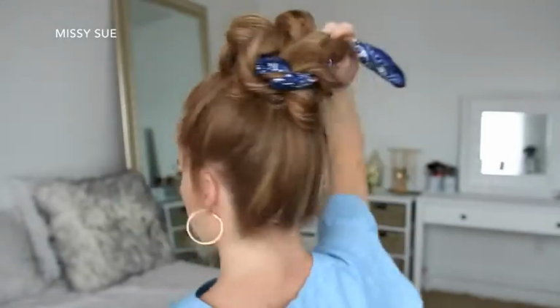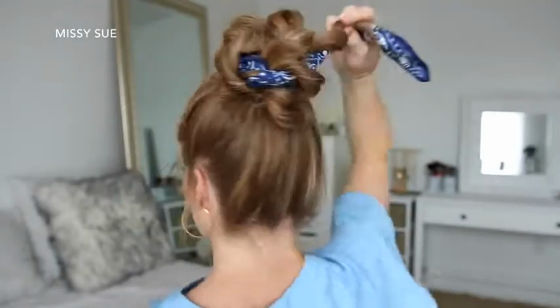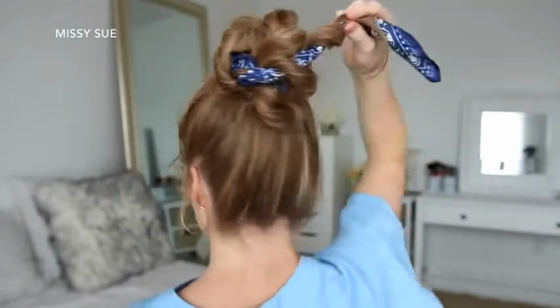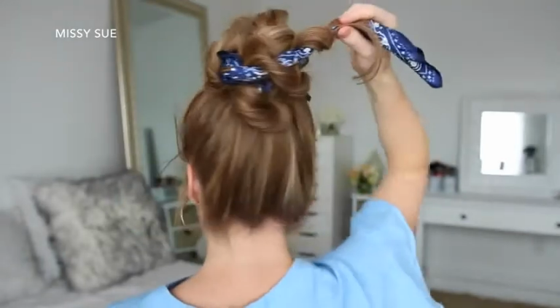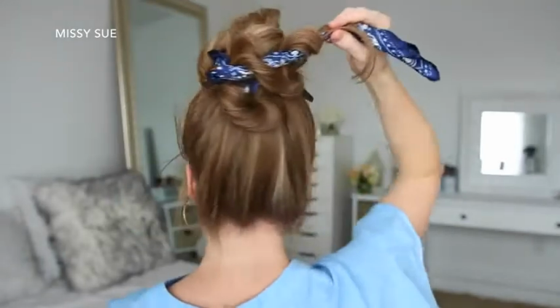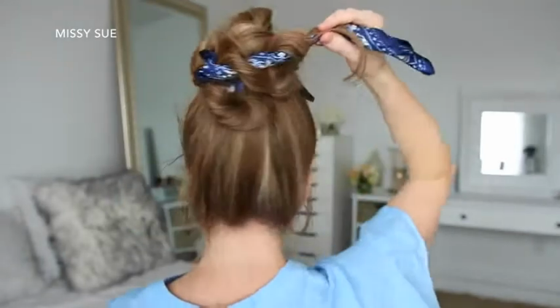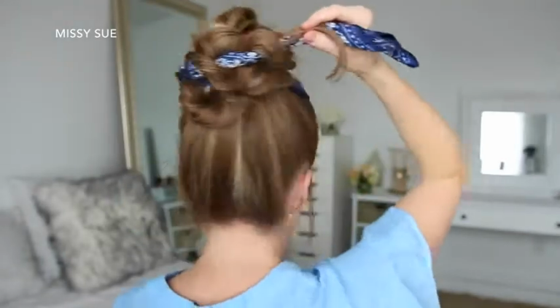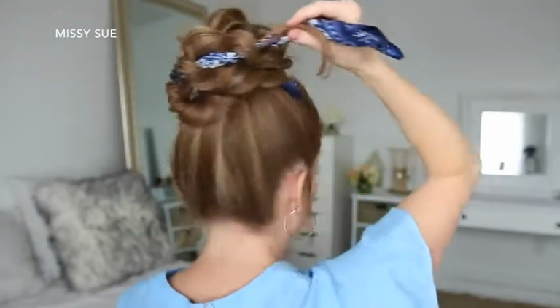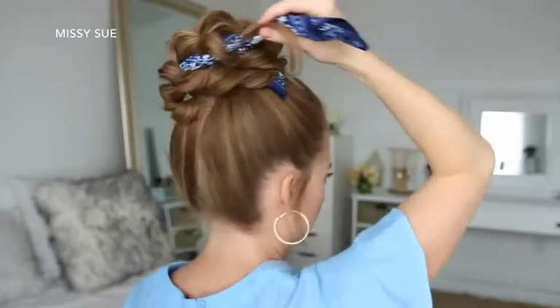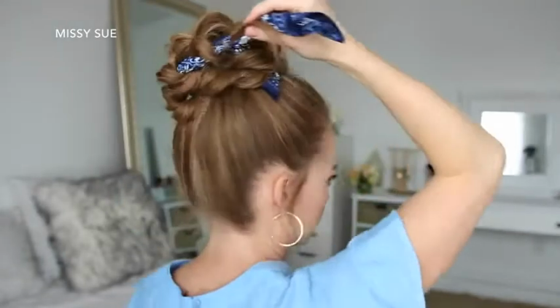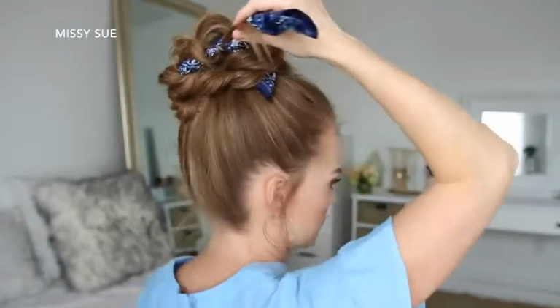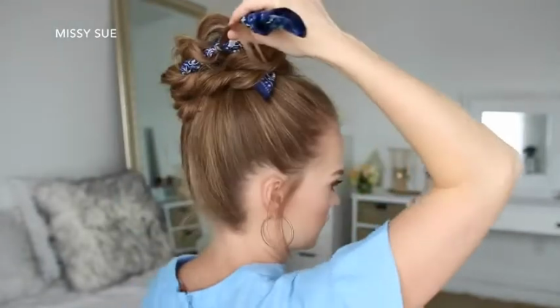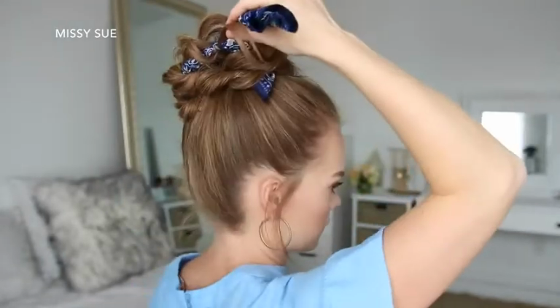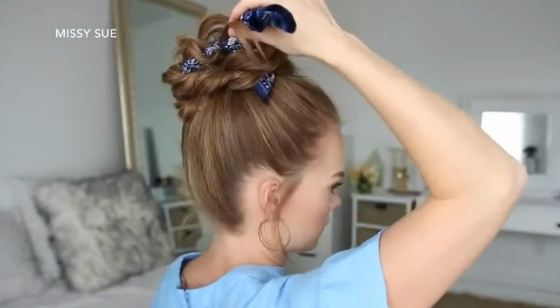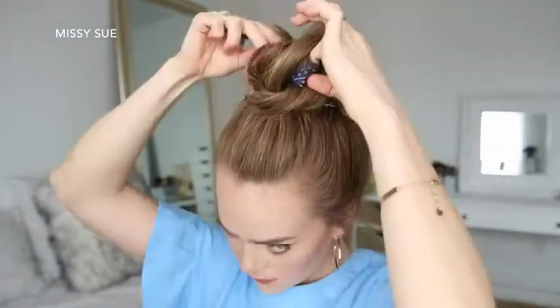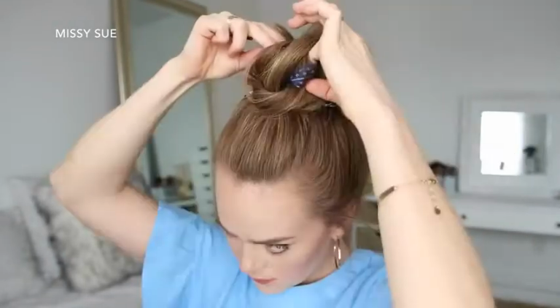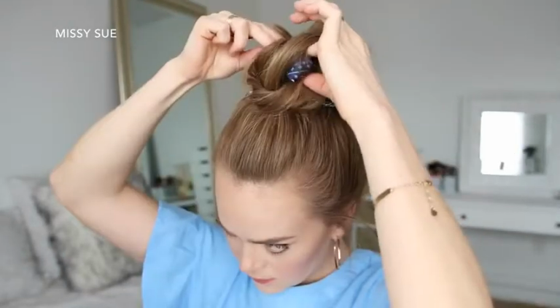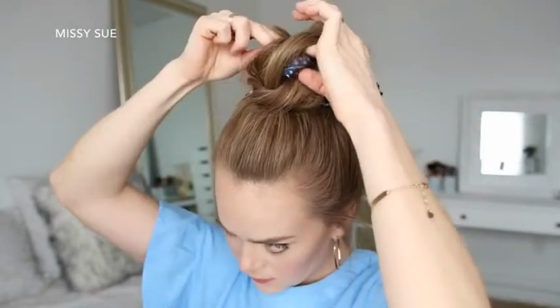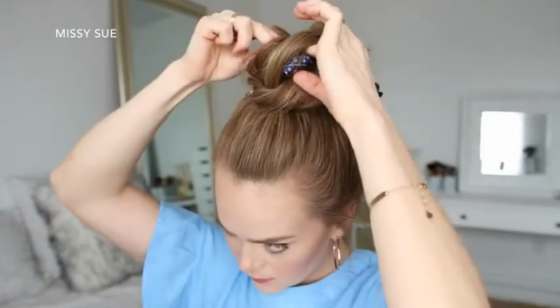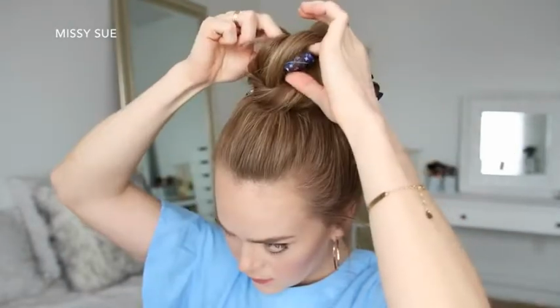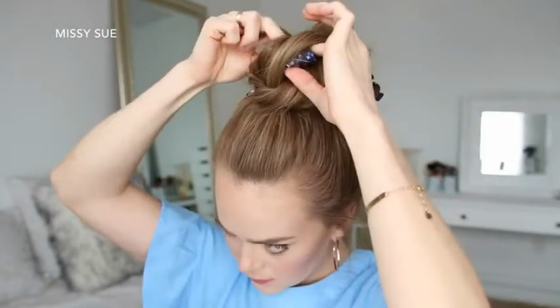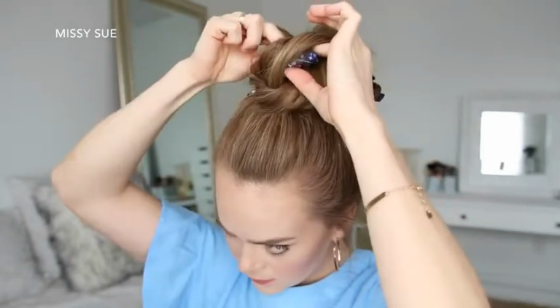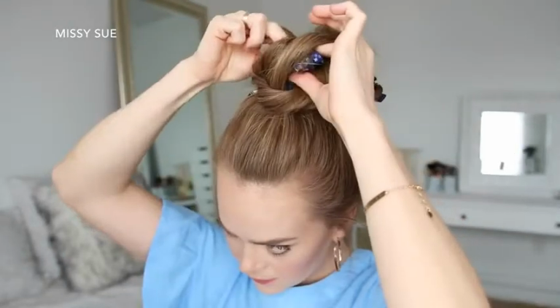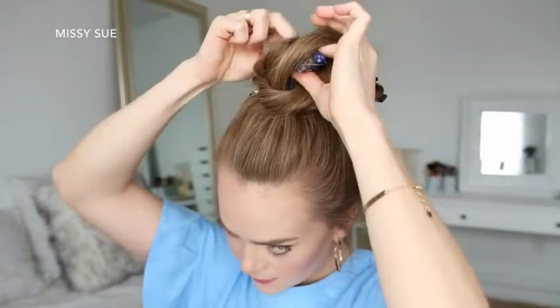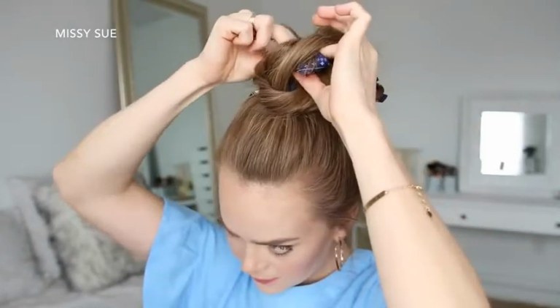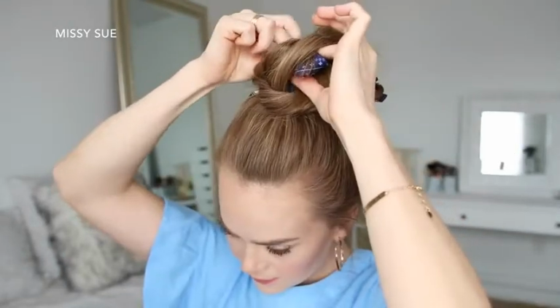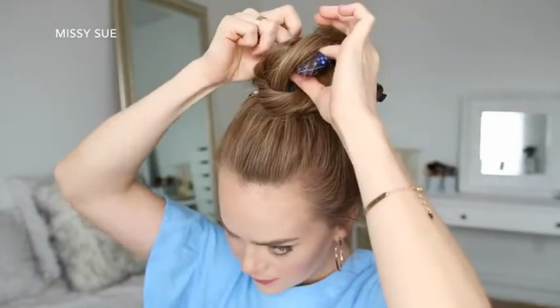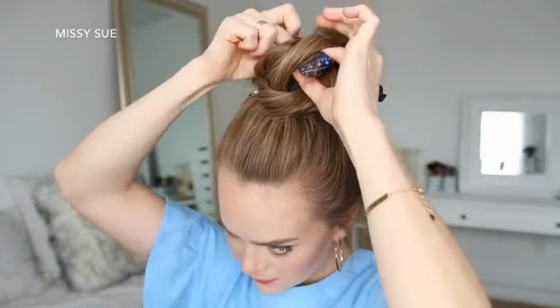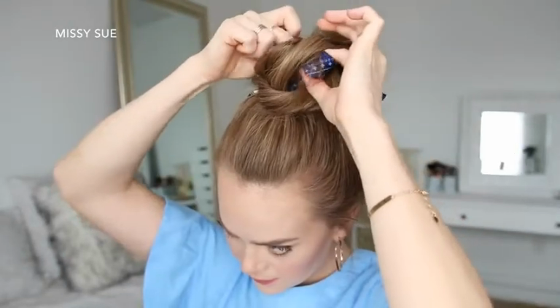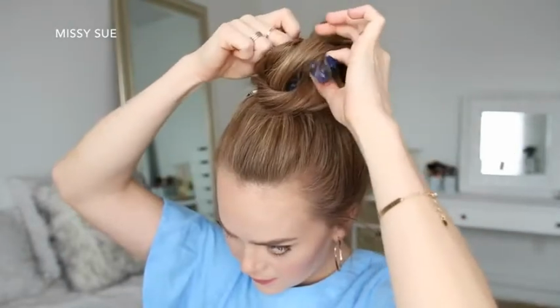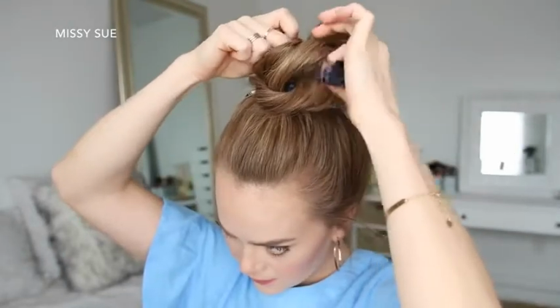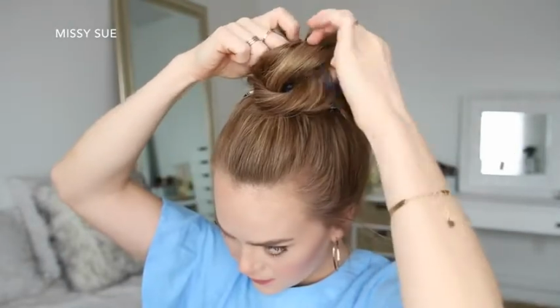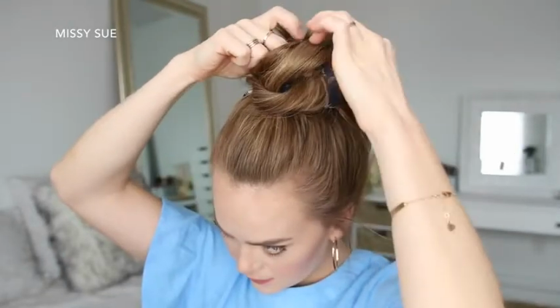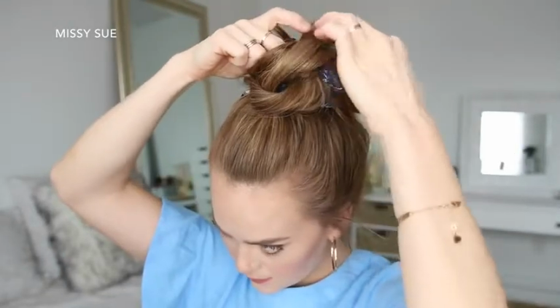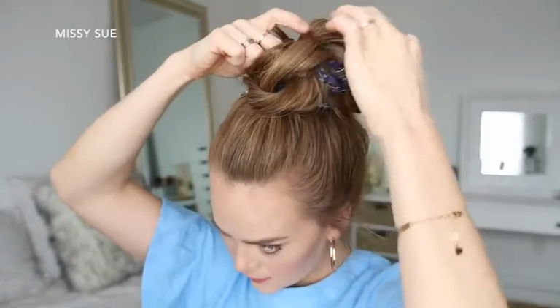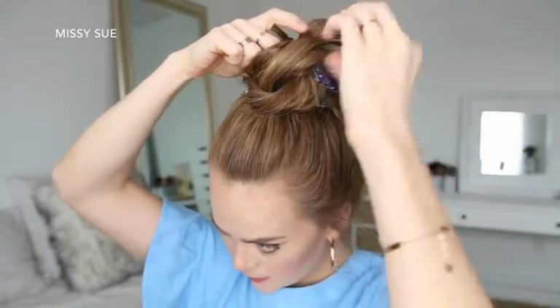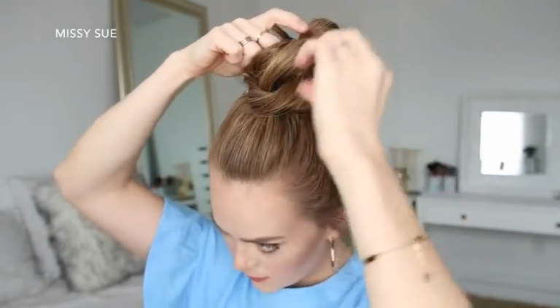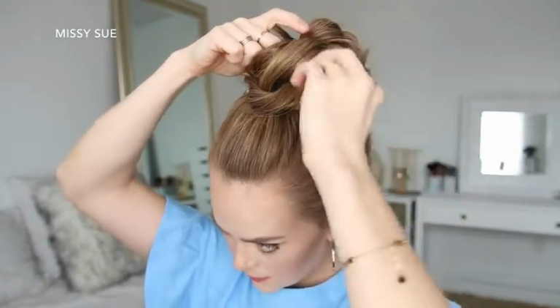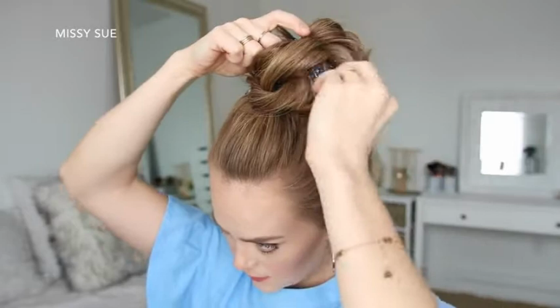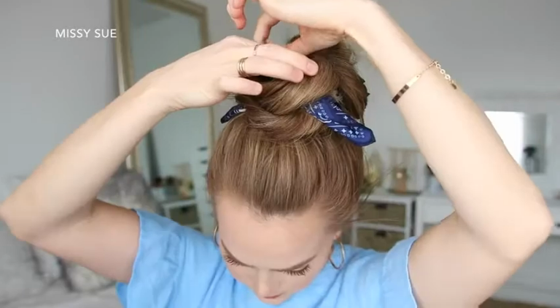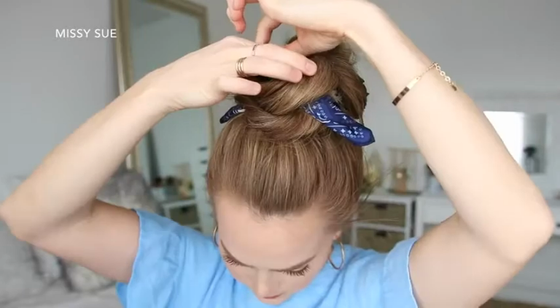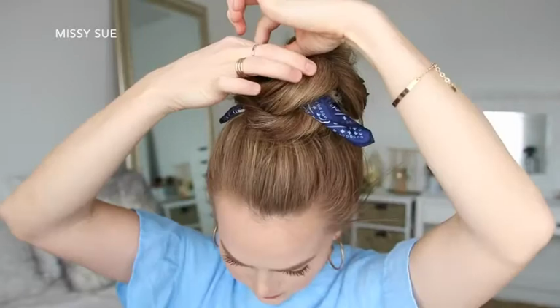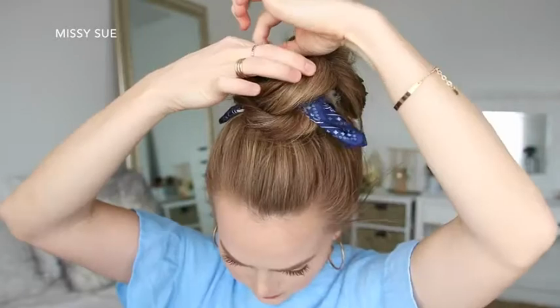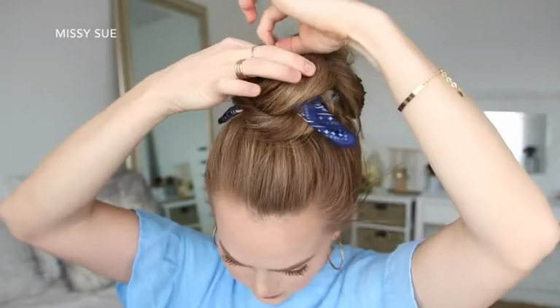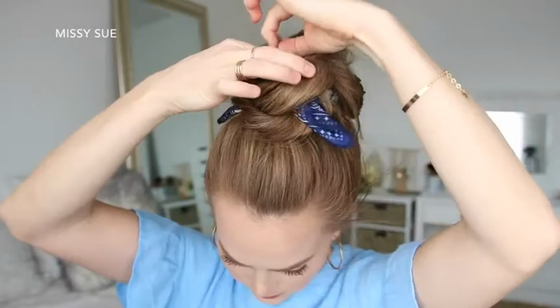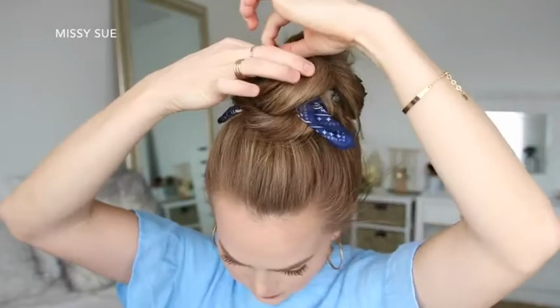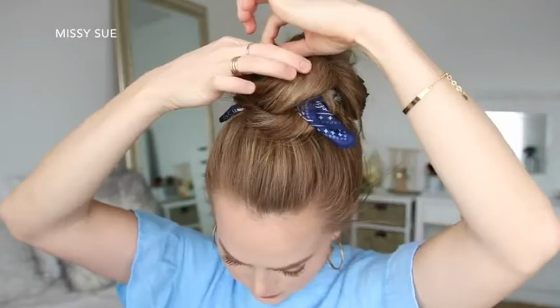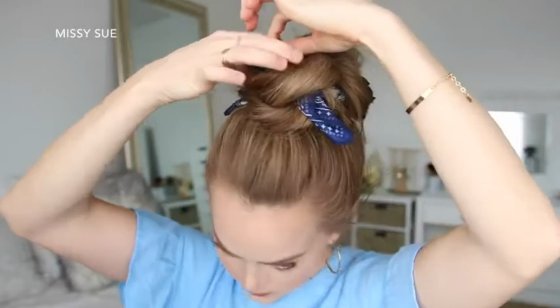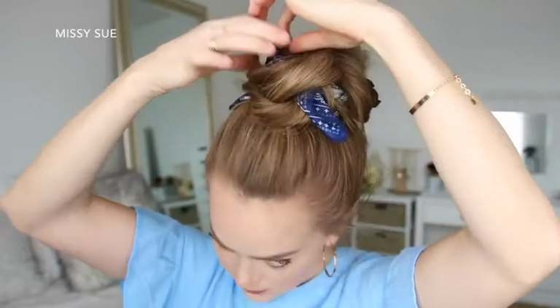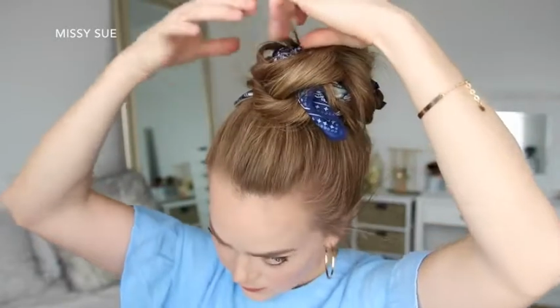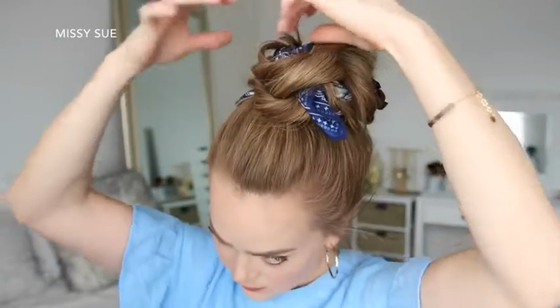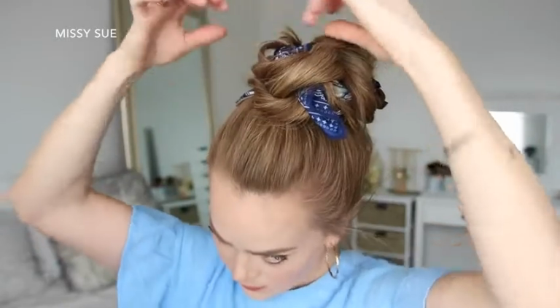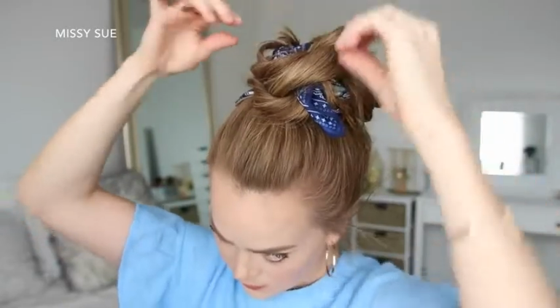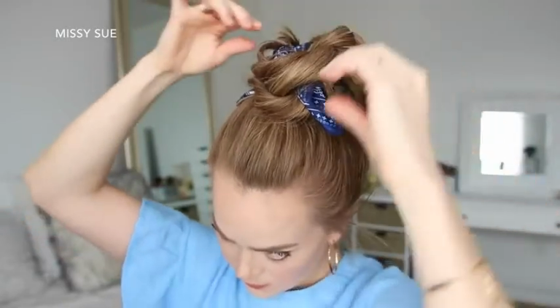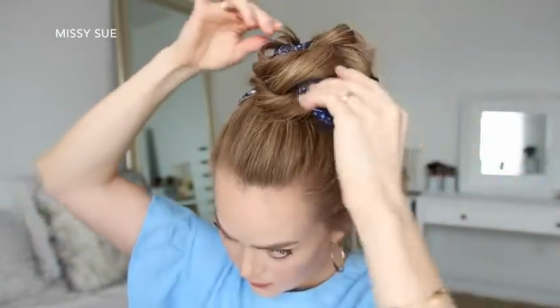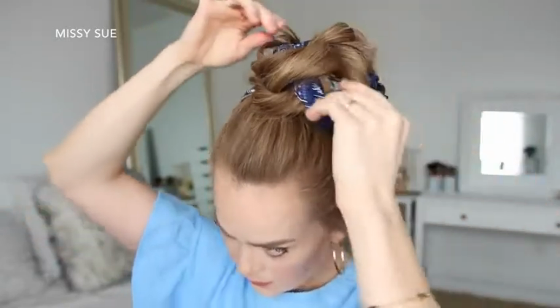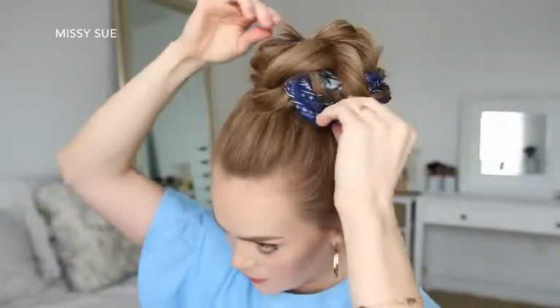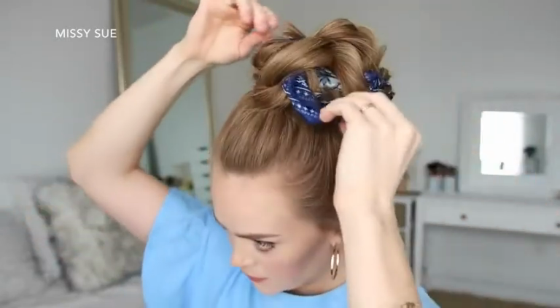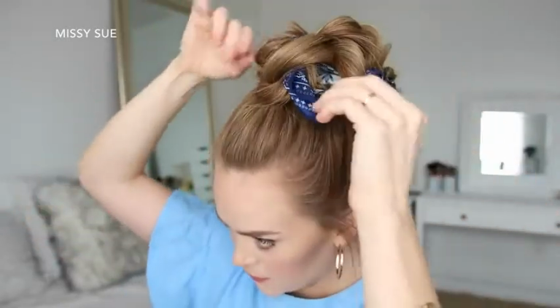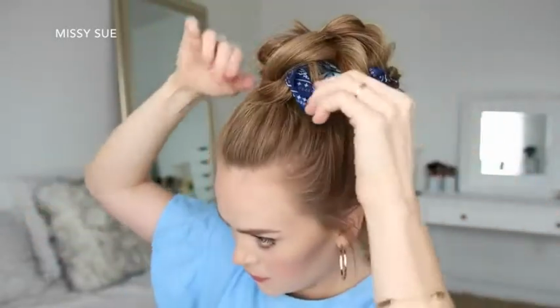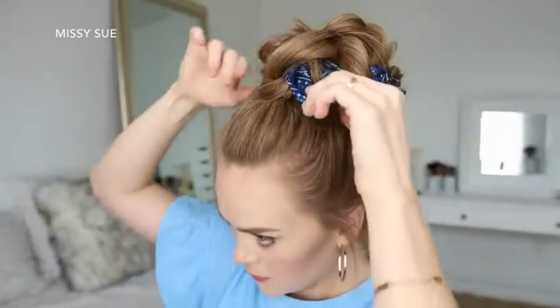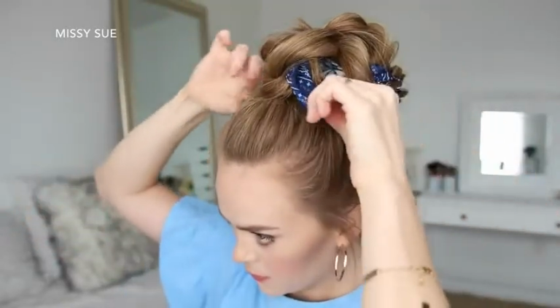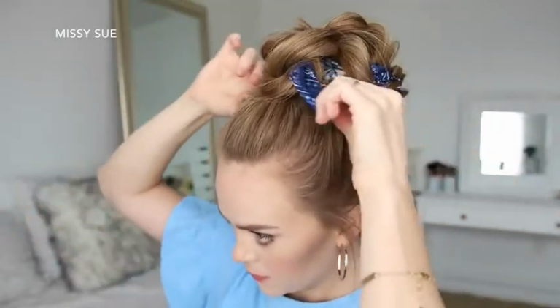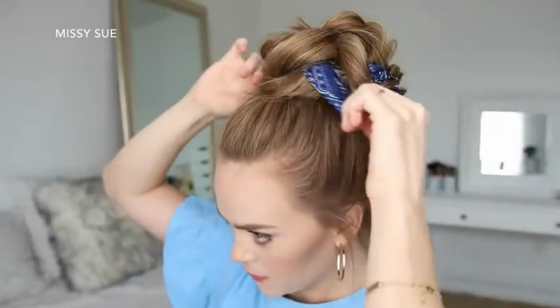As you wrap and pin the hair, you can pull on different sections of the braid to make the bun bigger. You just want to make sure to maintain a sense of symmetry as you're wrapping and pinning the hair.